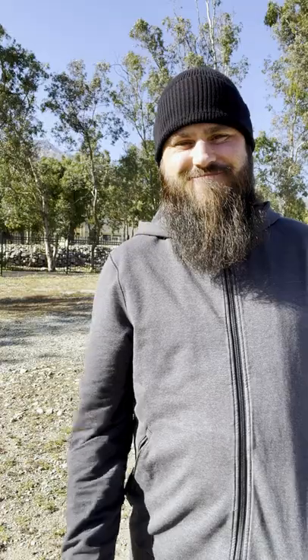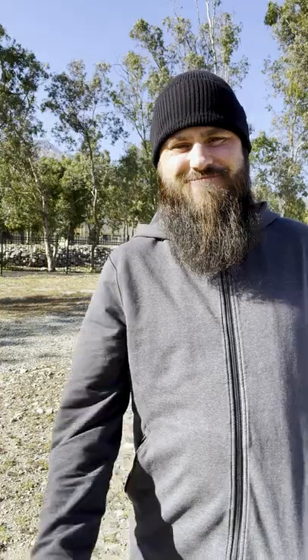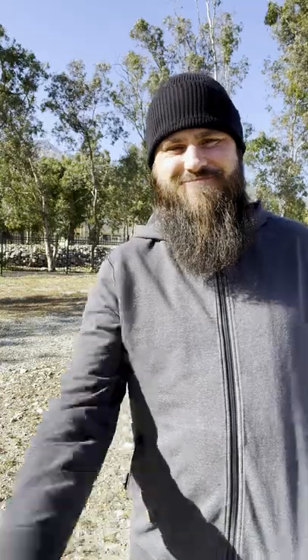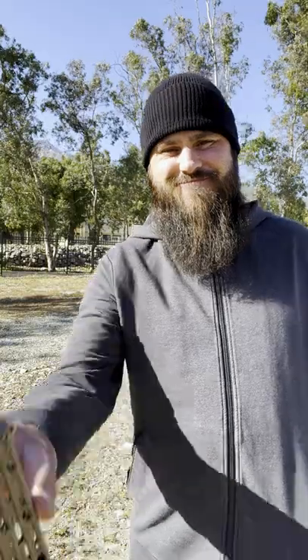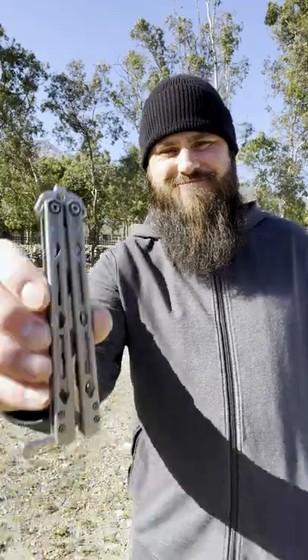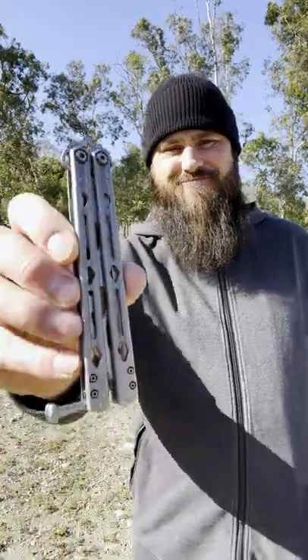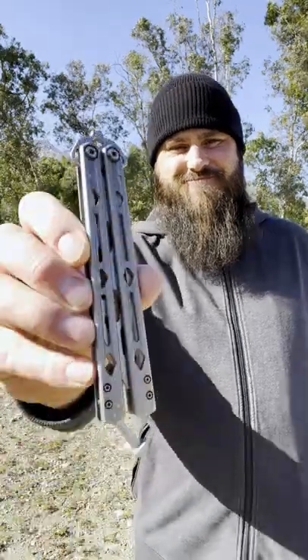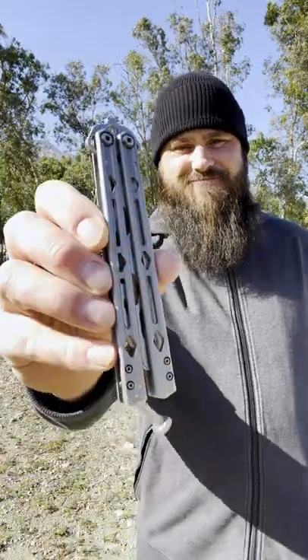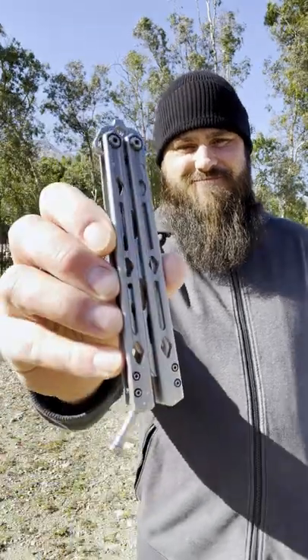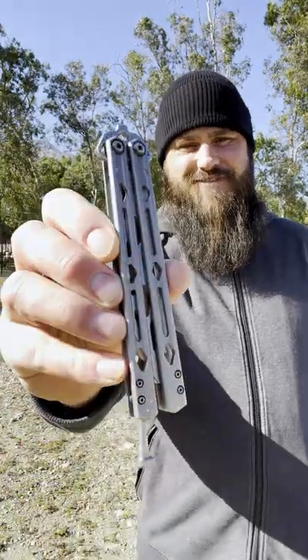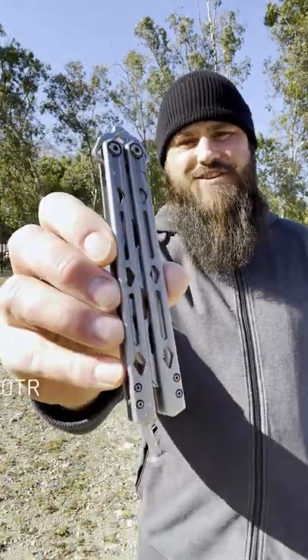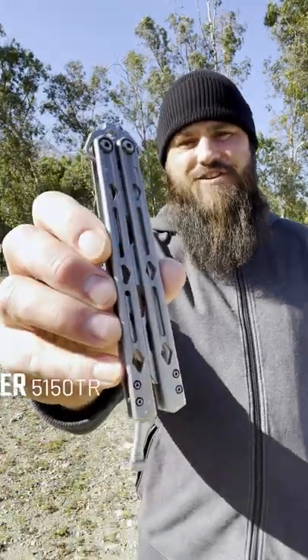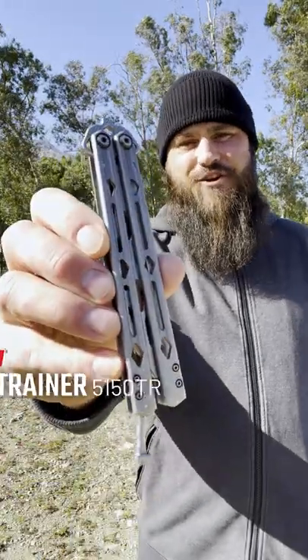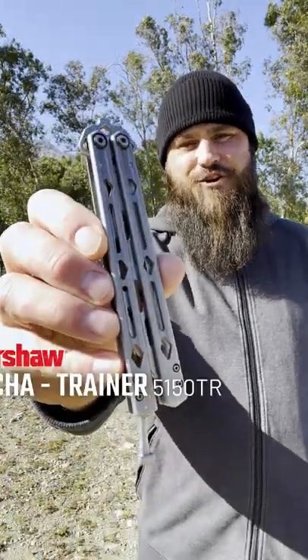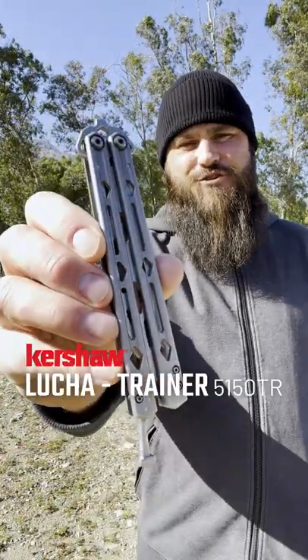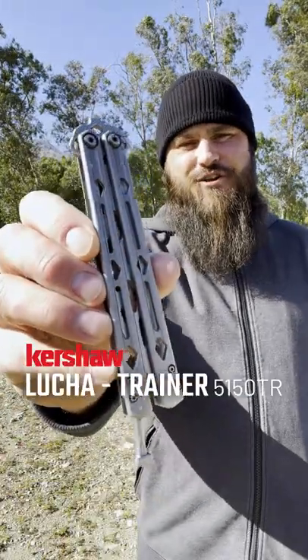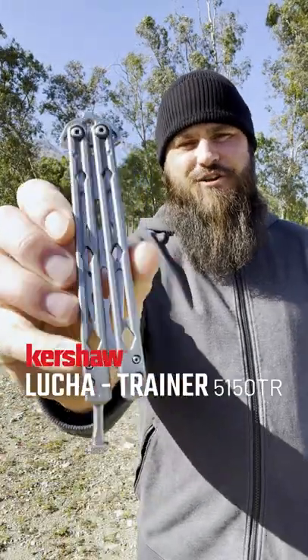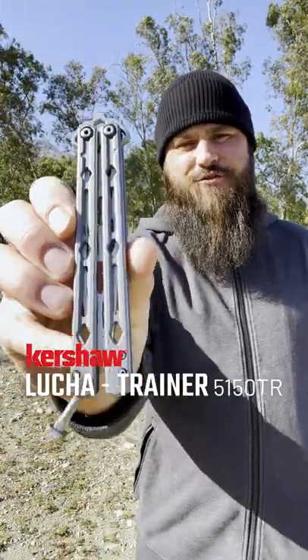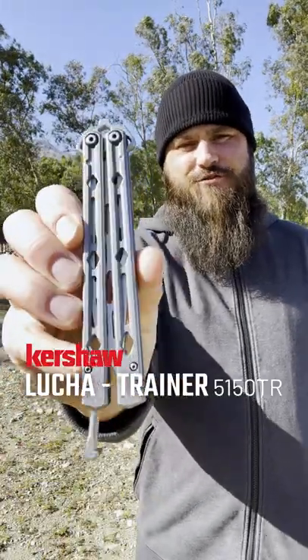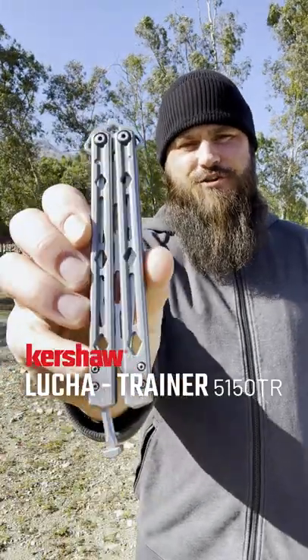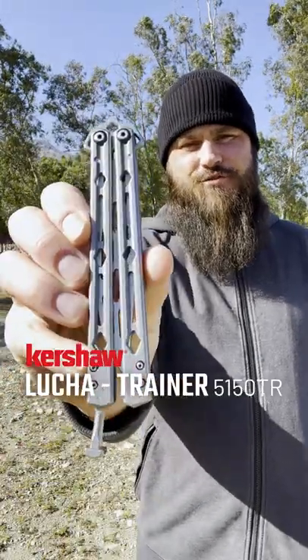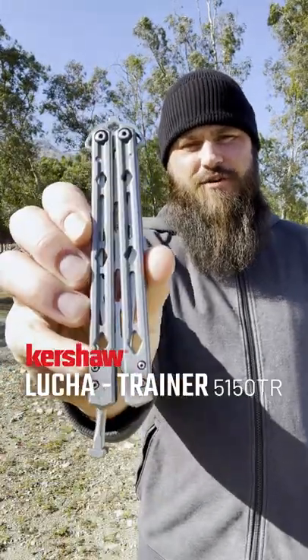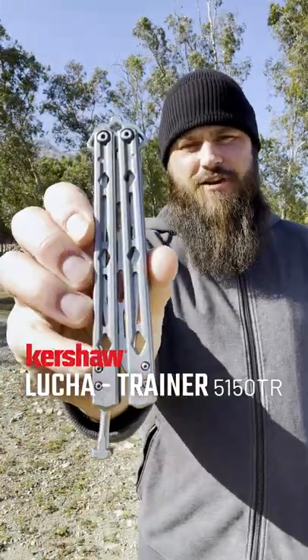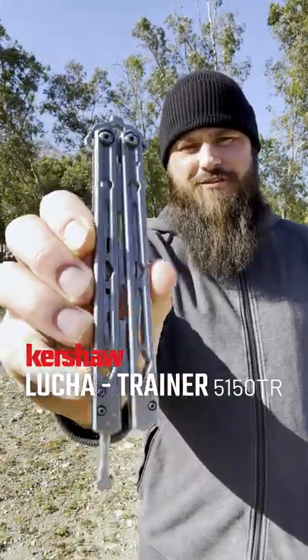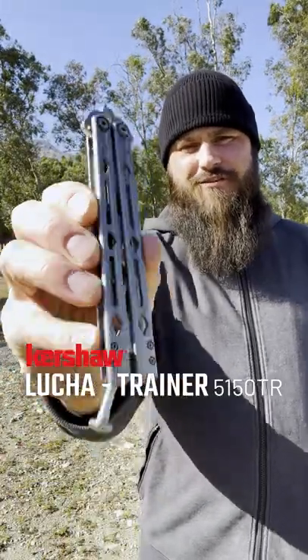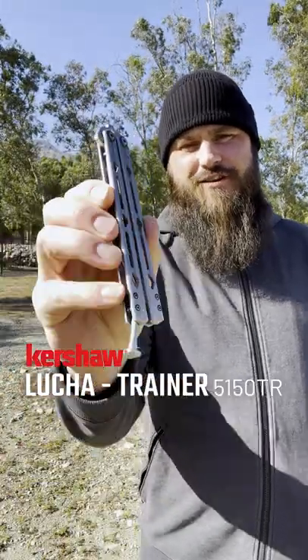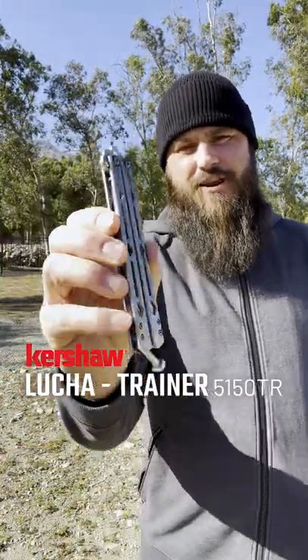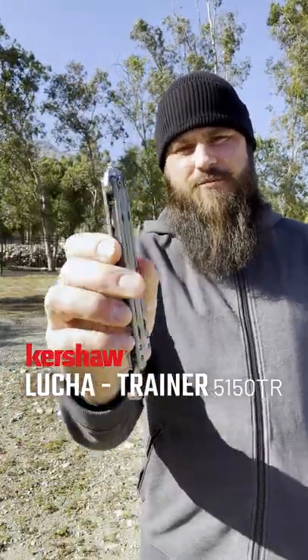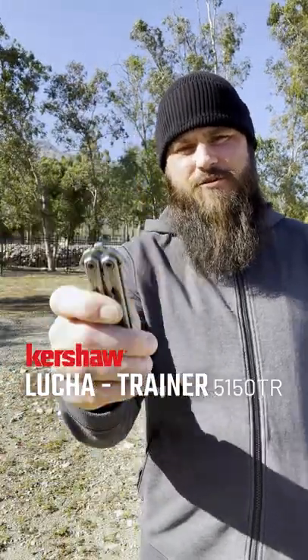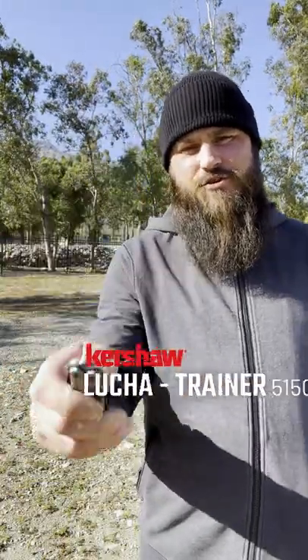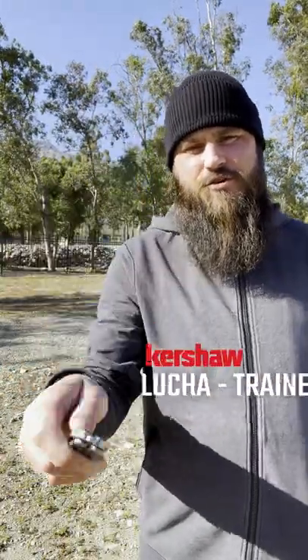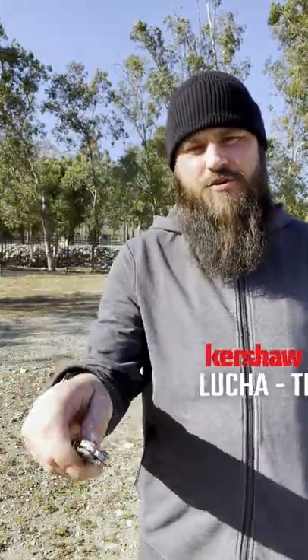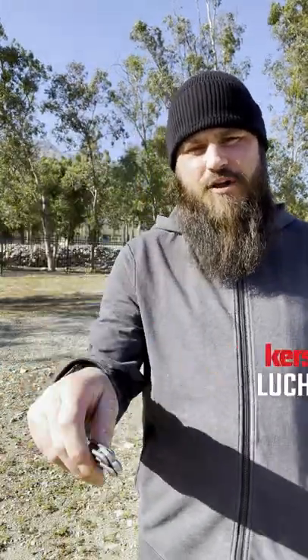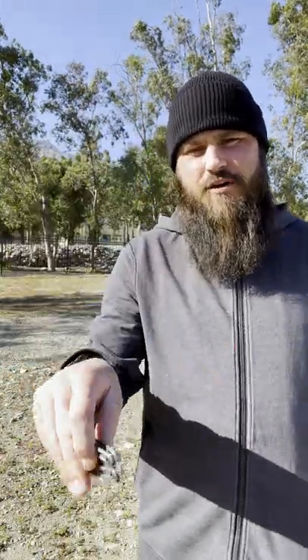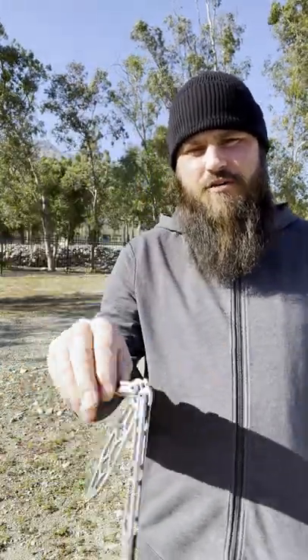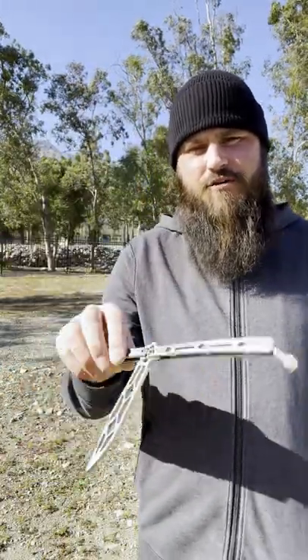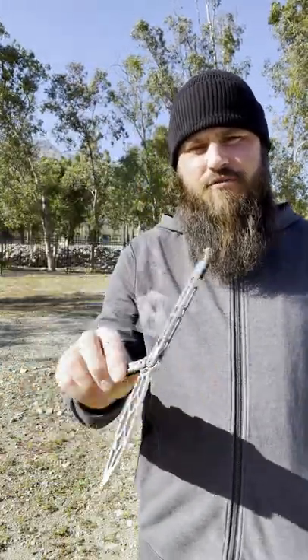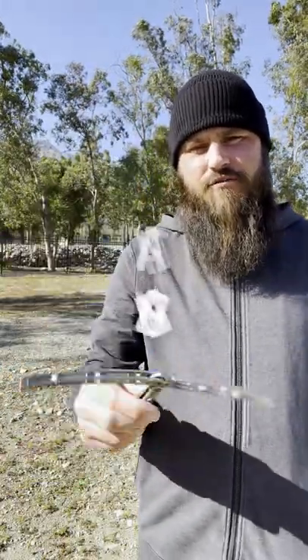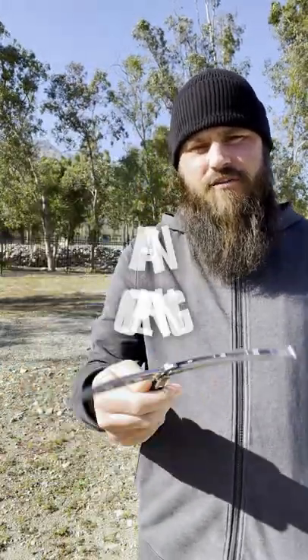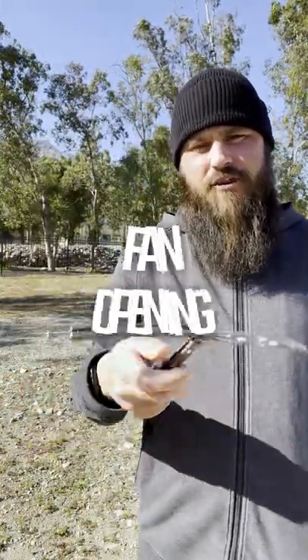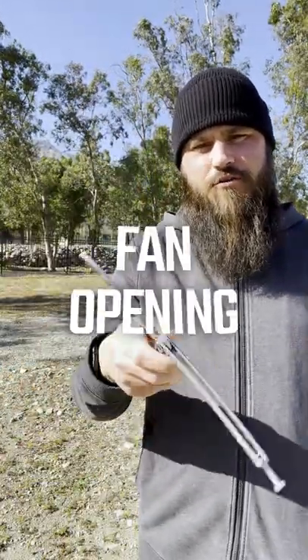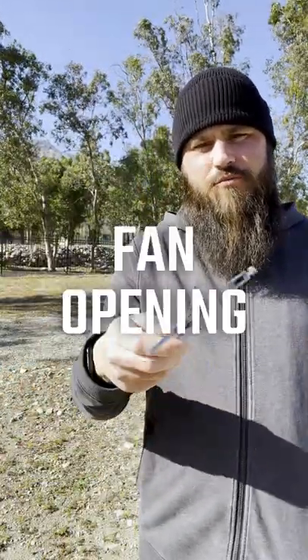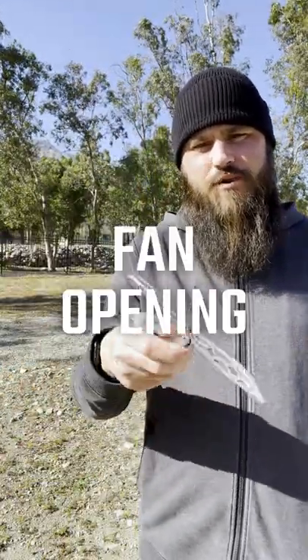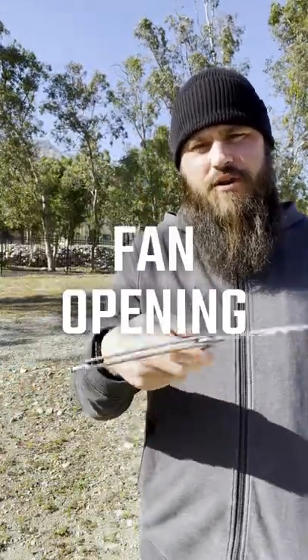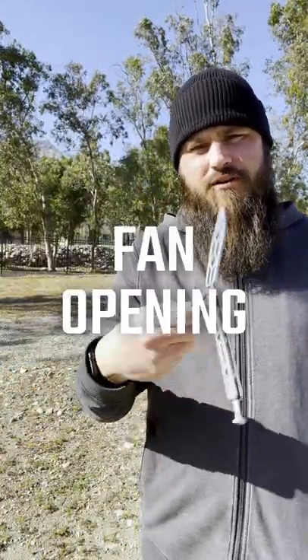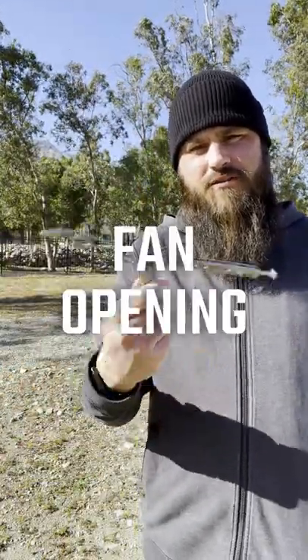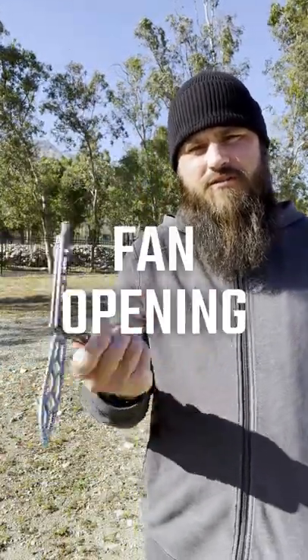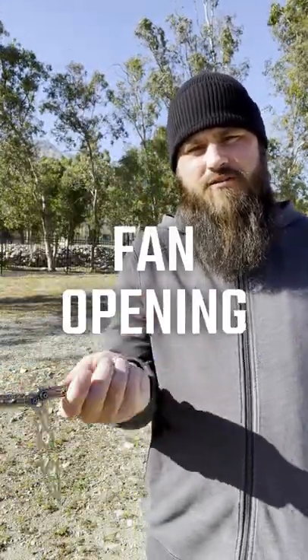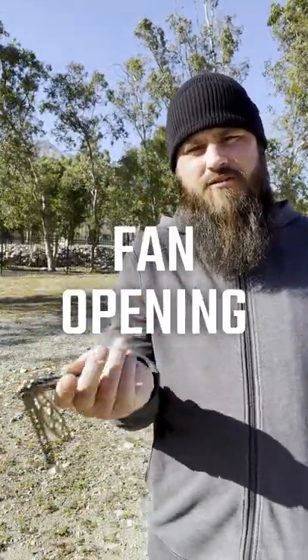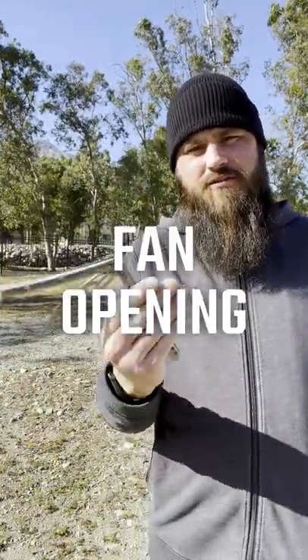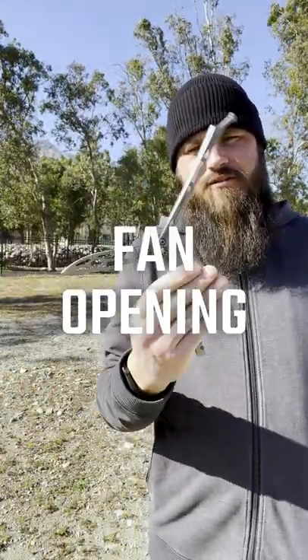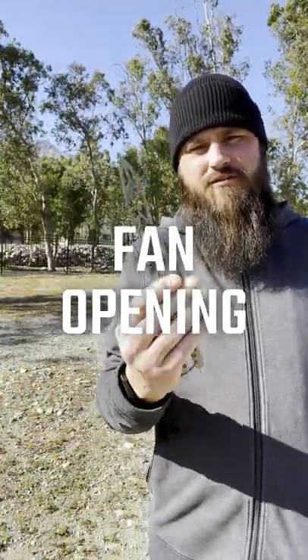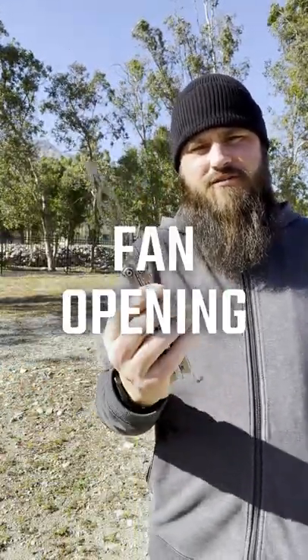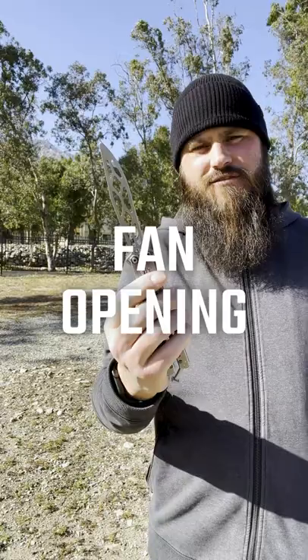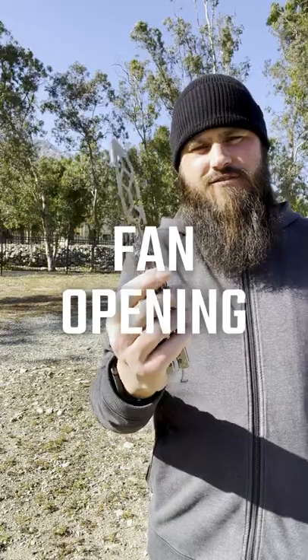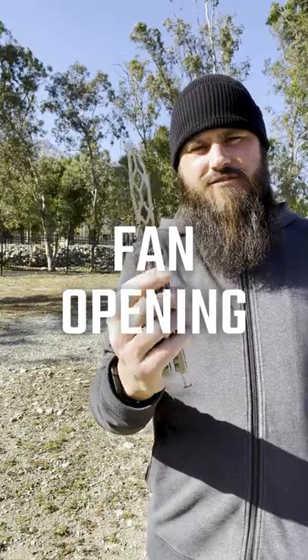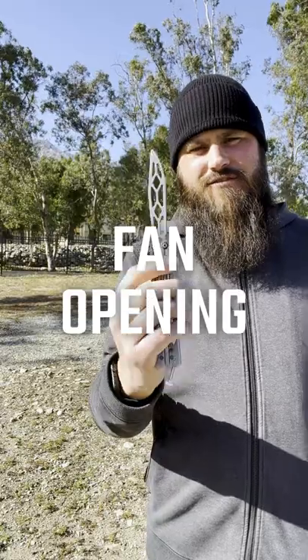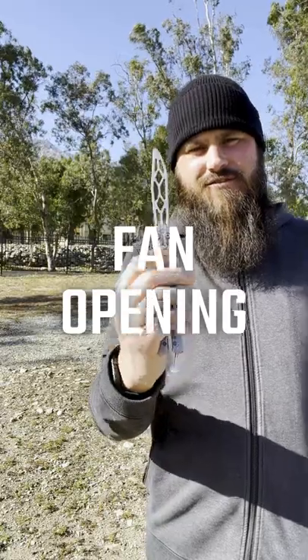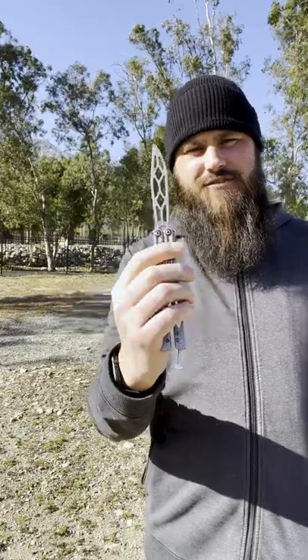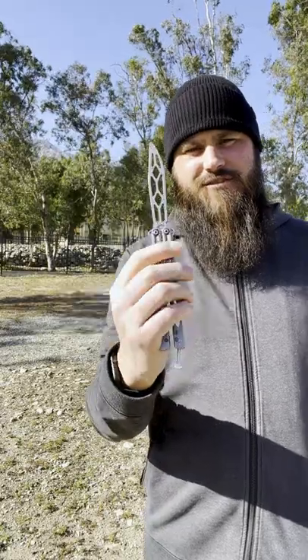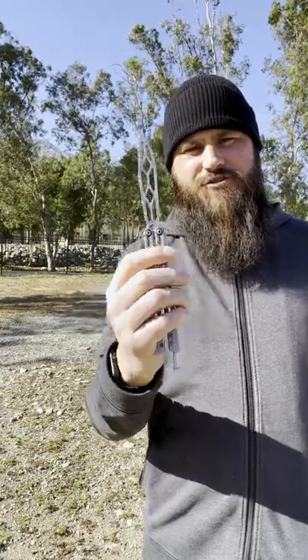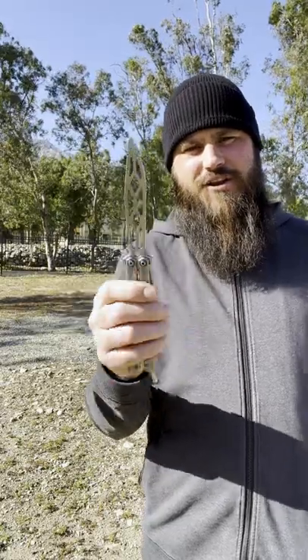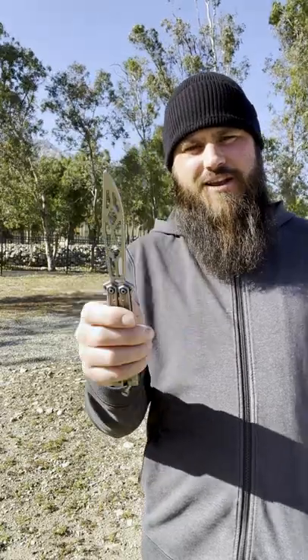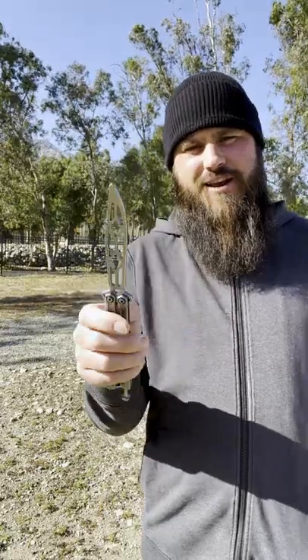This is the Kershaw Lucha Trainer and I'm going to show you how to do the fan opening. Let's check it out.